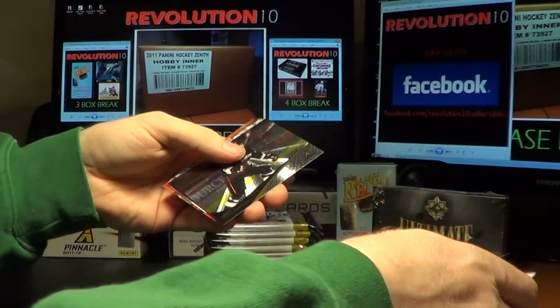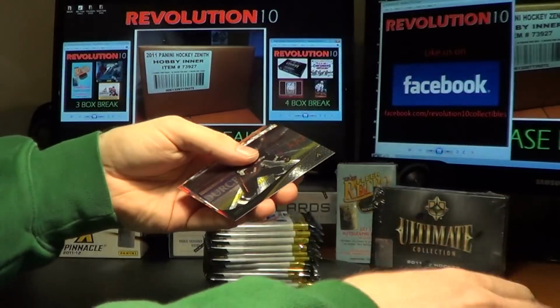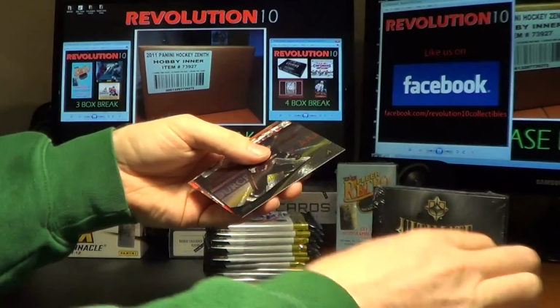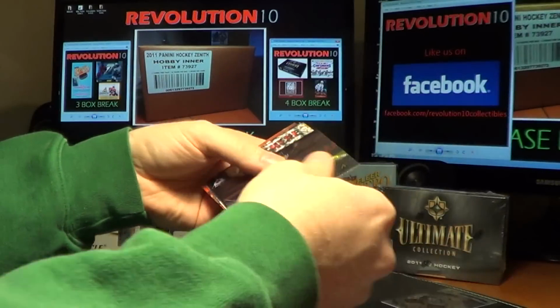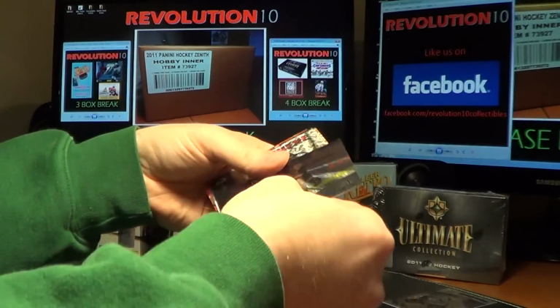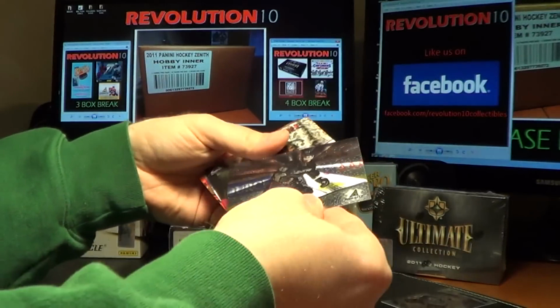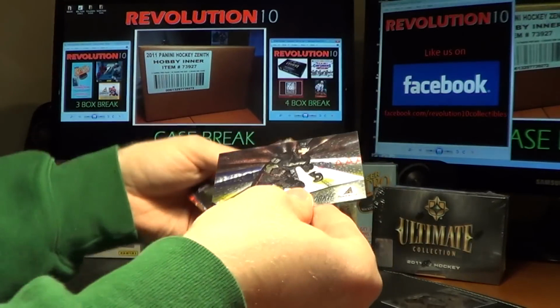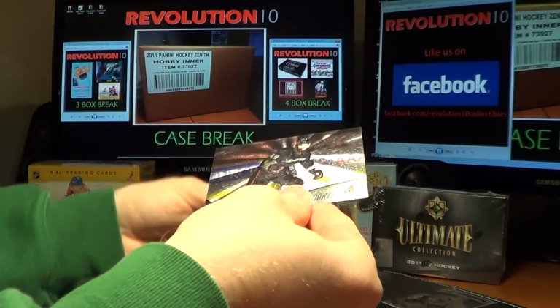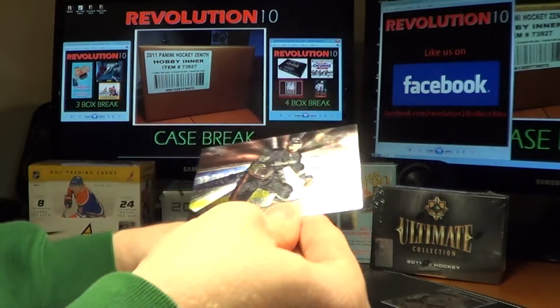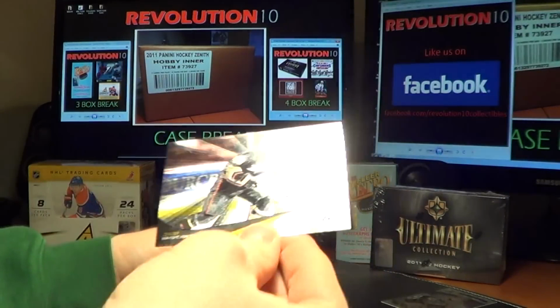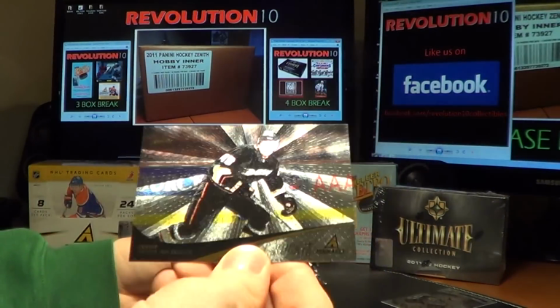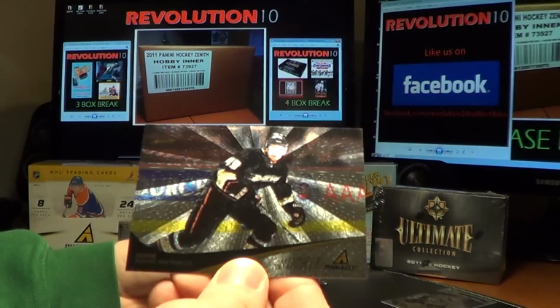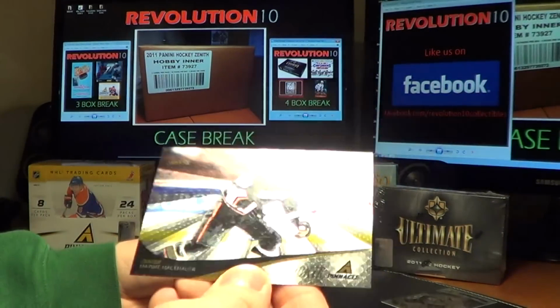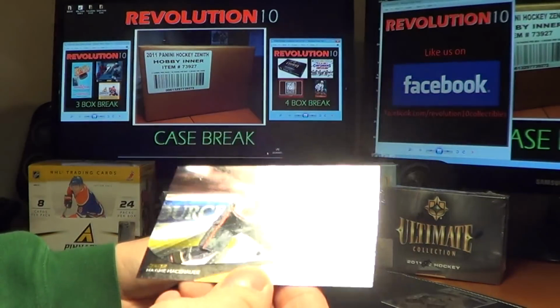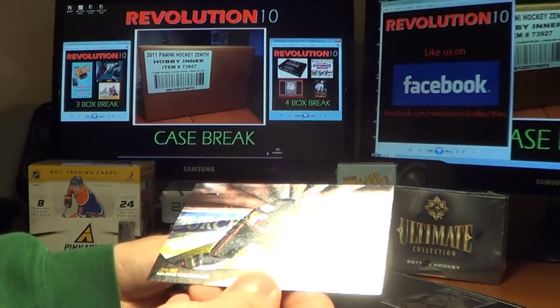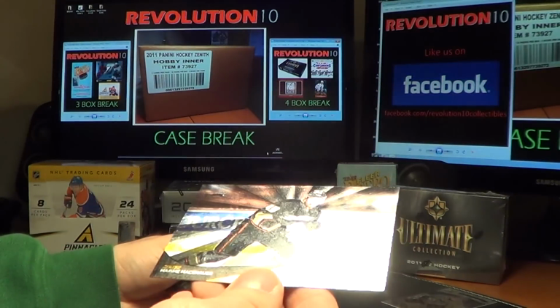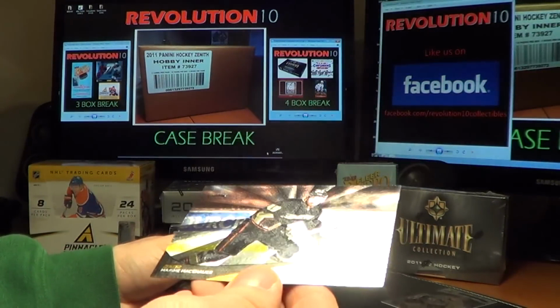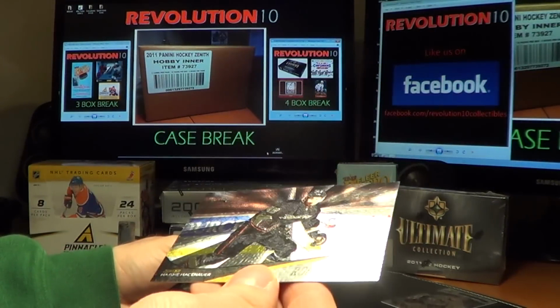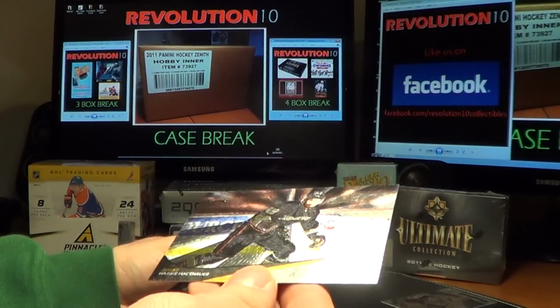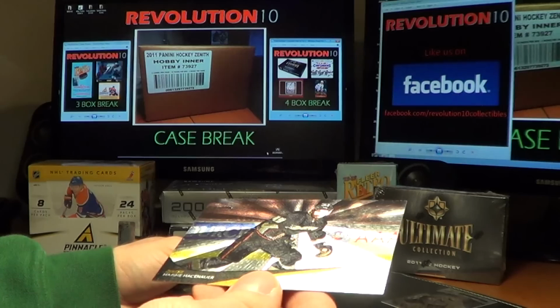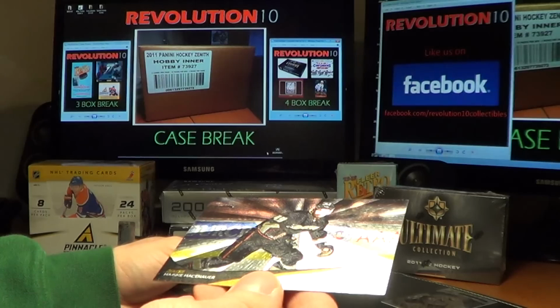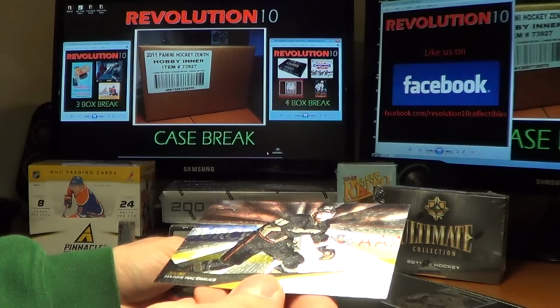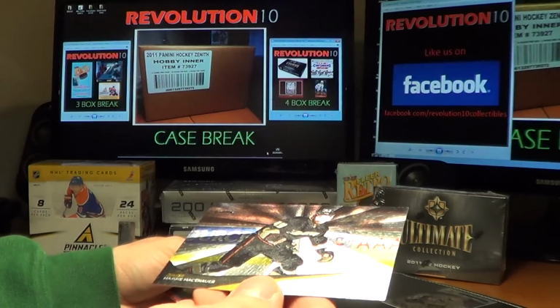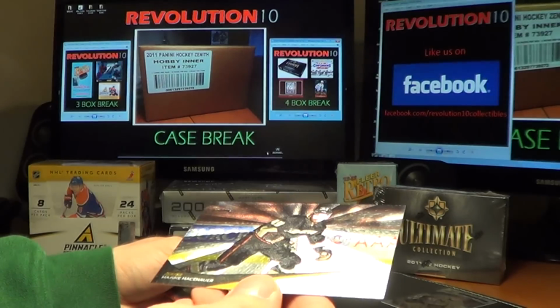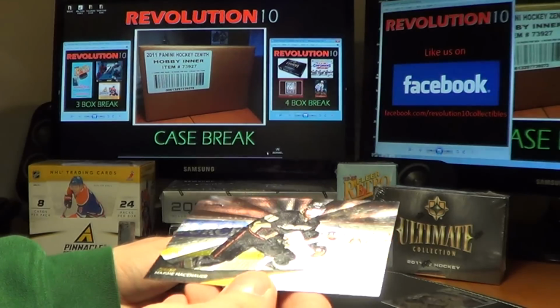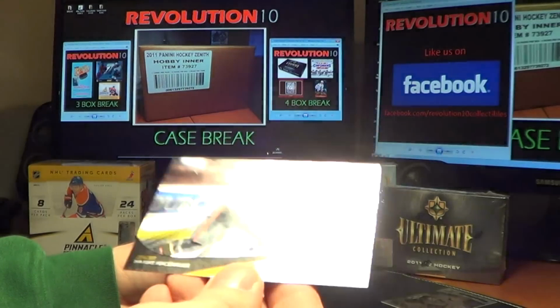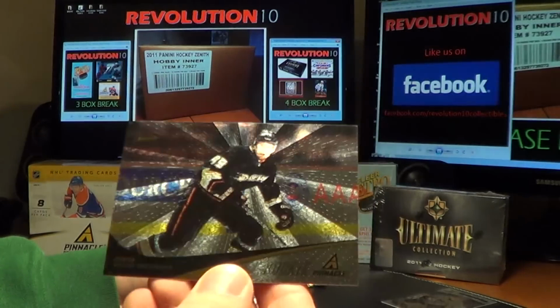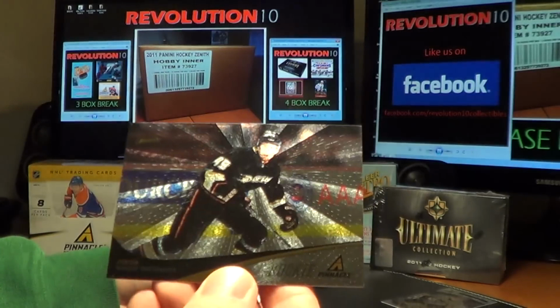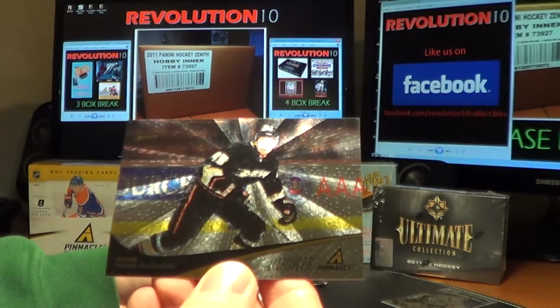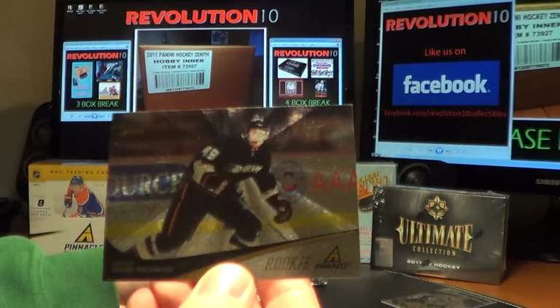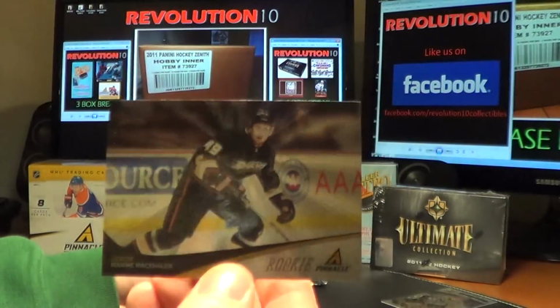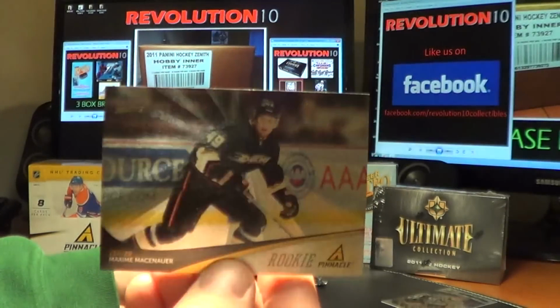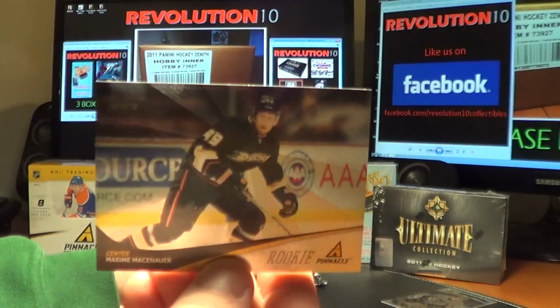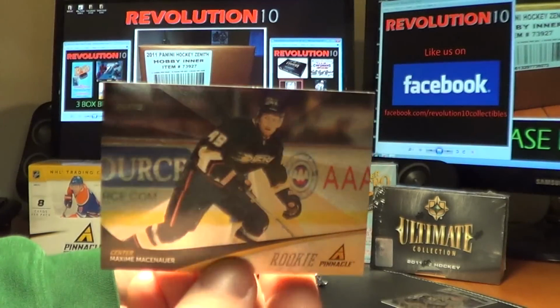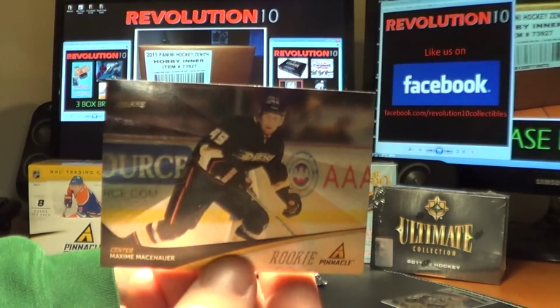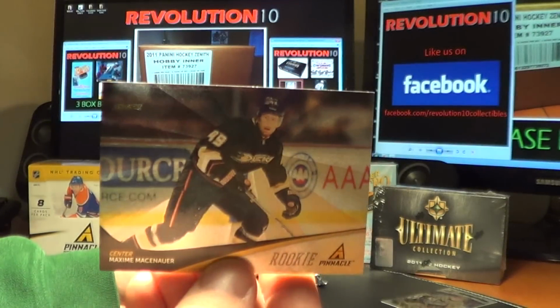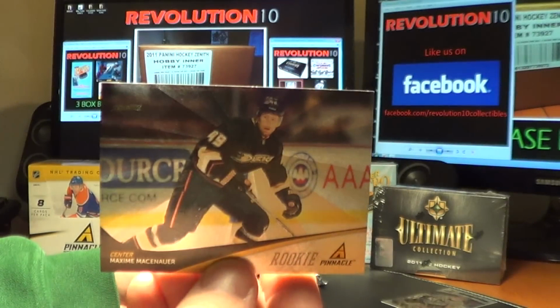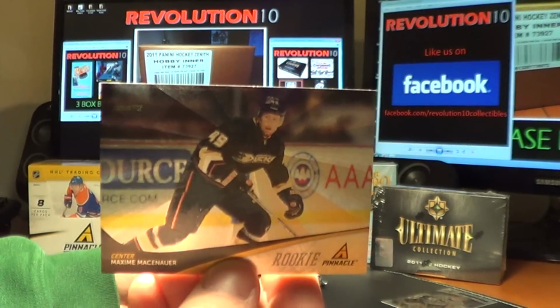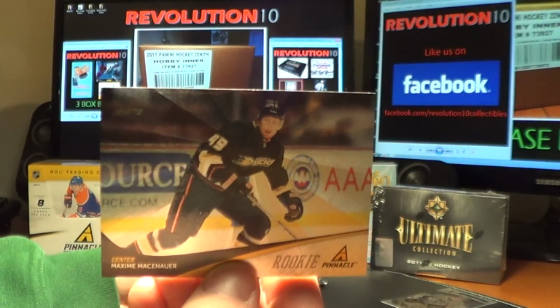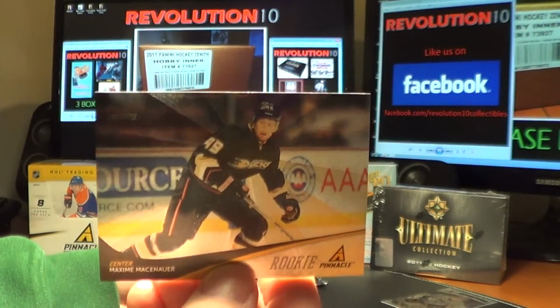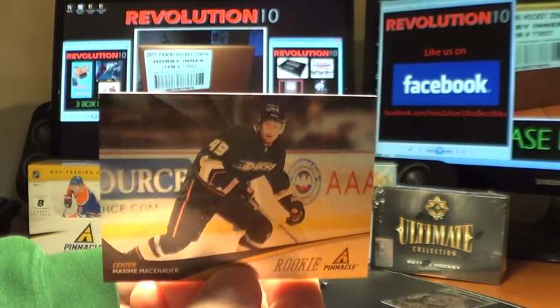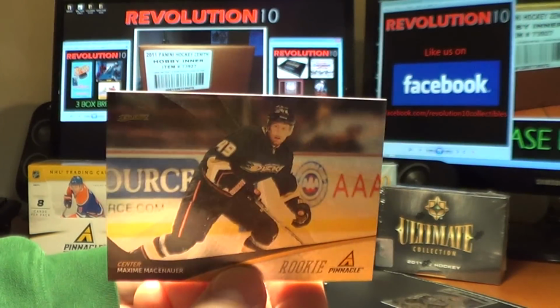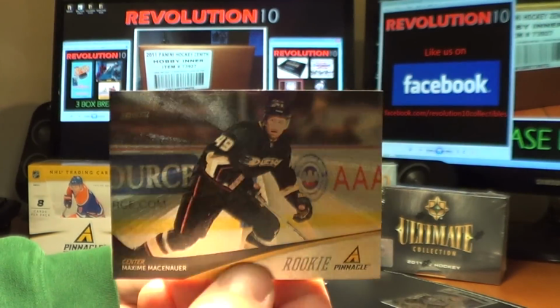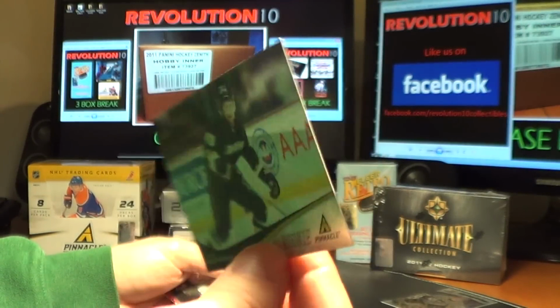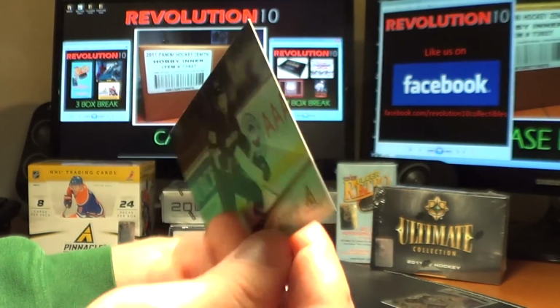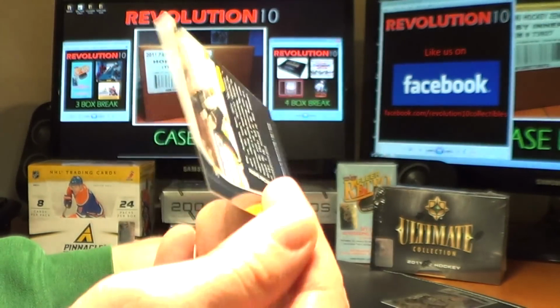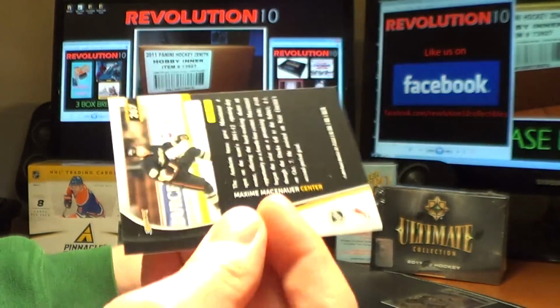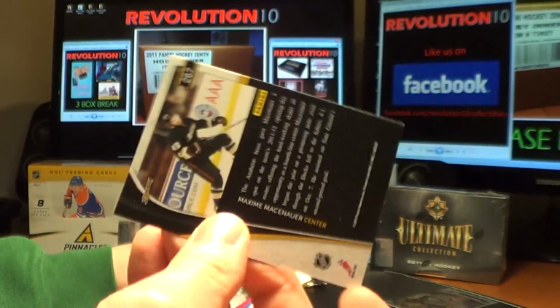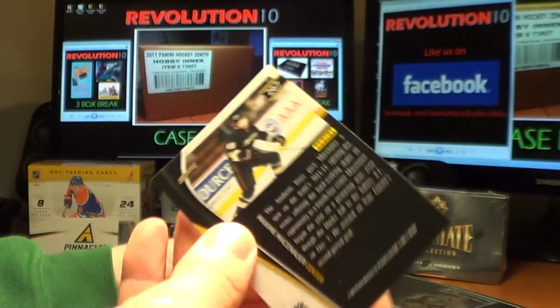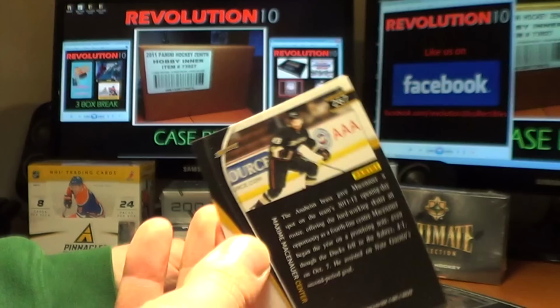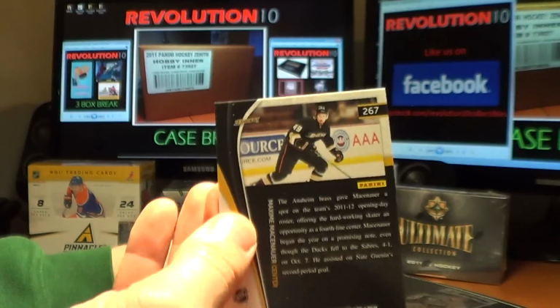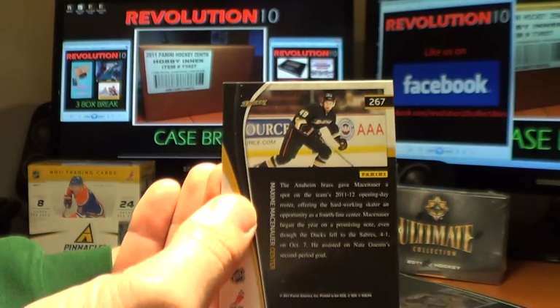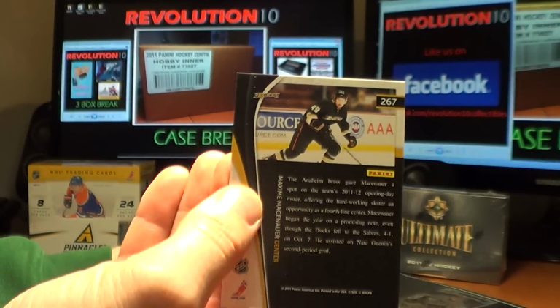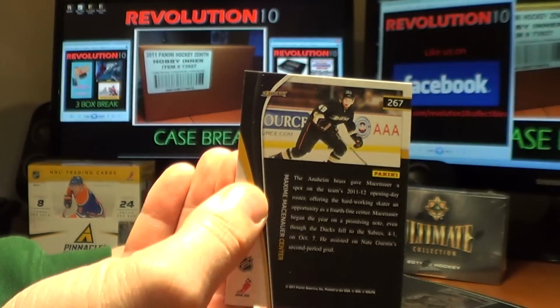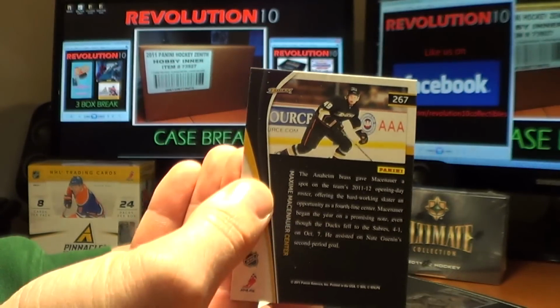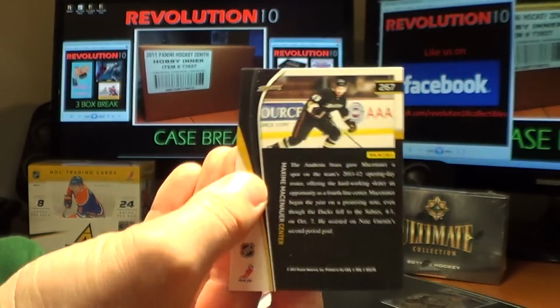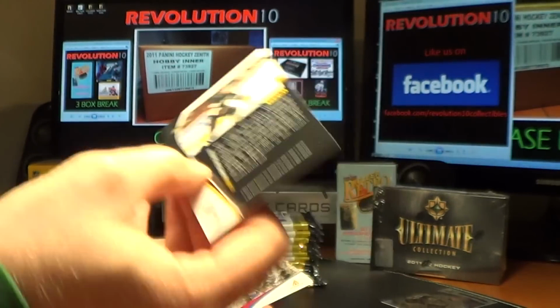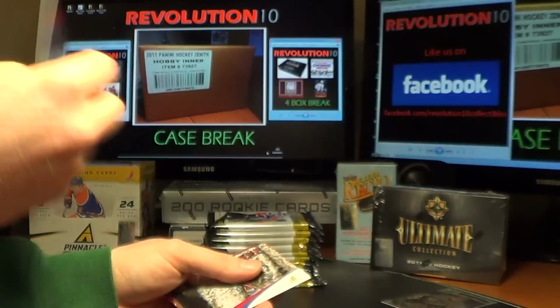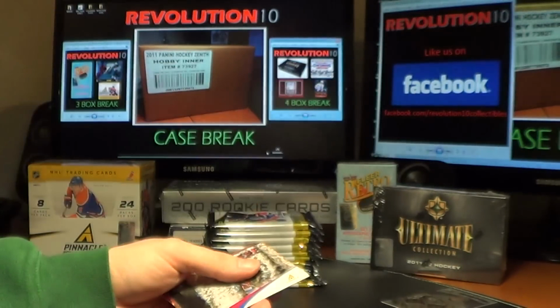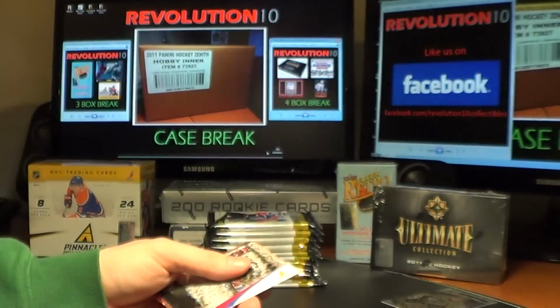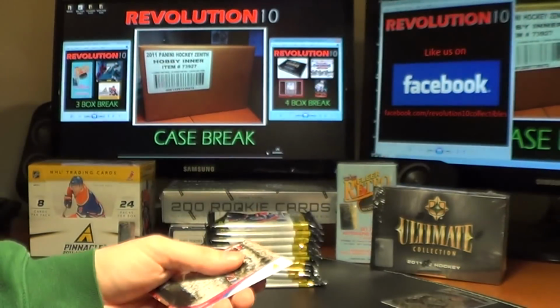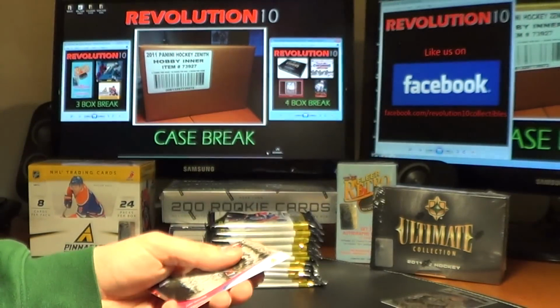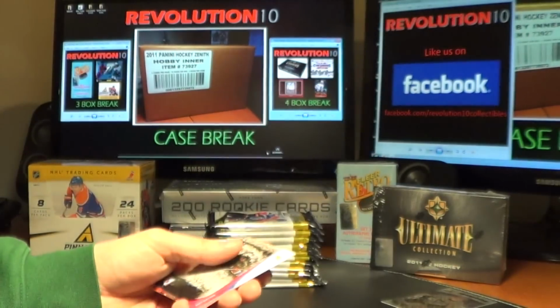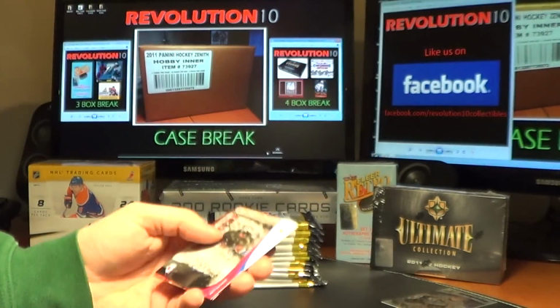We've got a Pinnacle Rookie for the Ducks — Maxime Massenauer. For the Ducks.